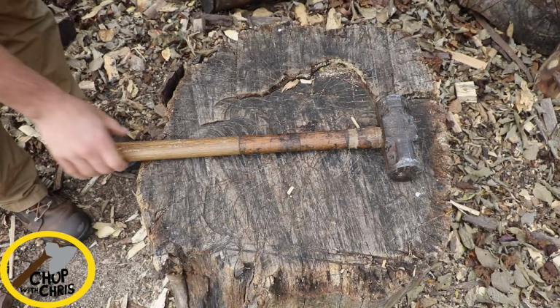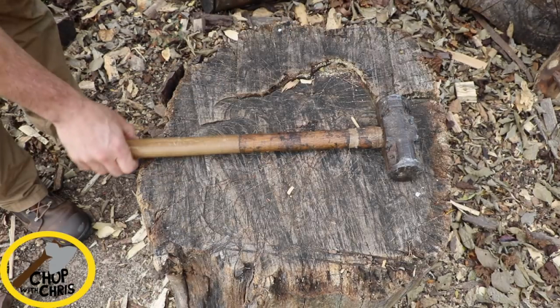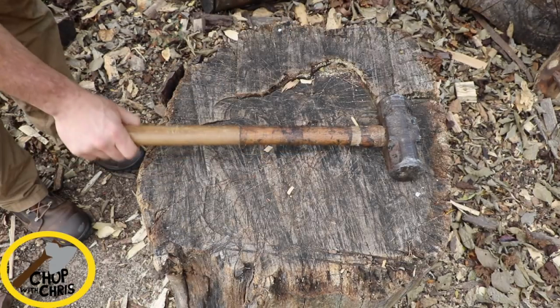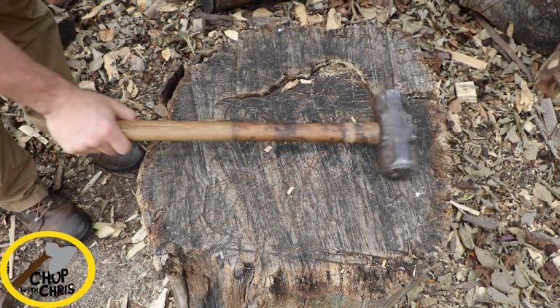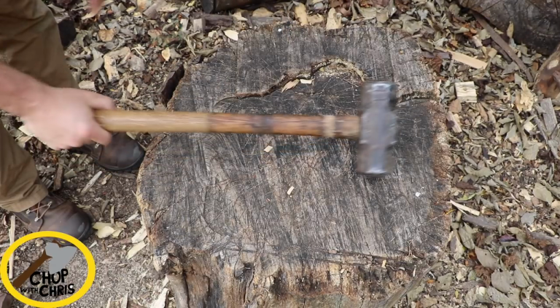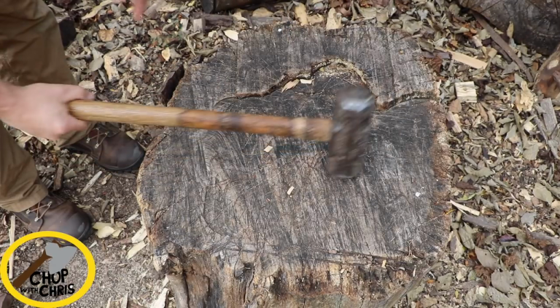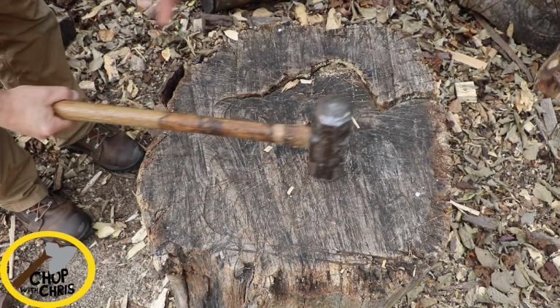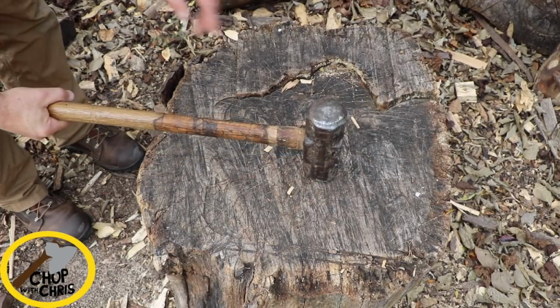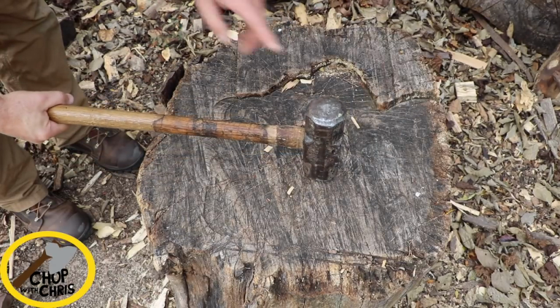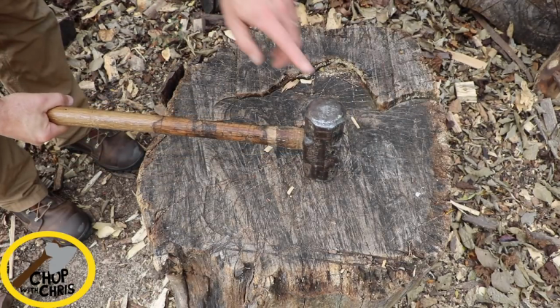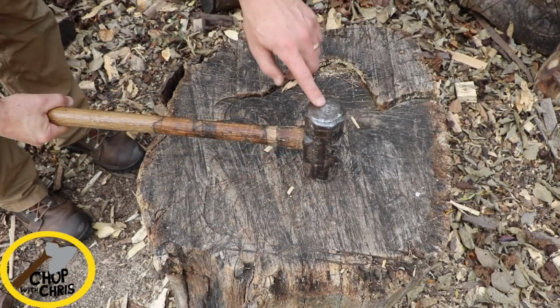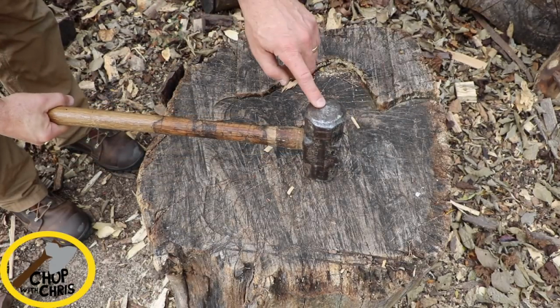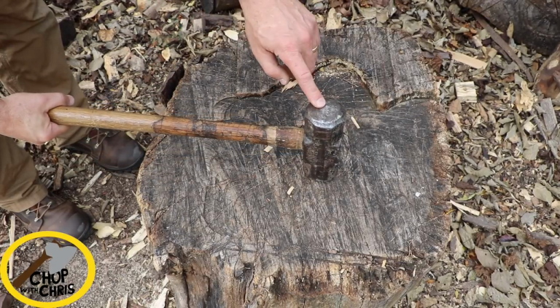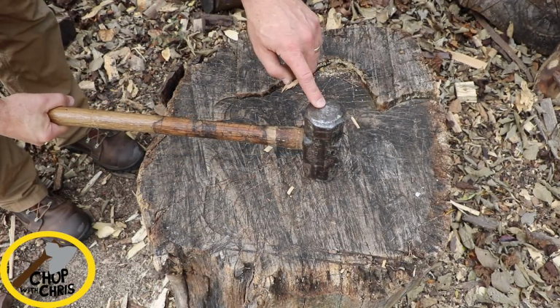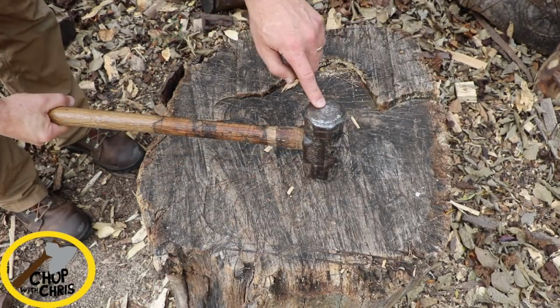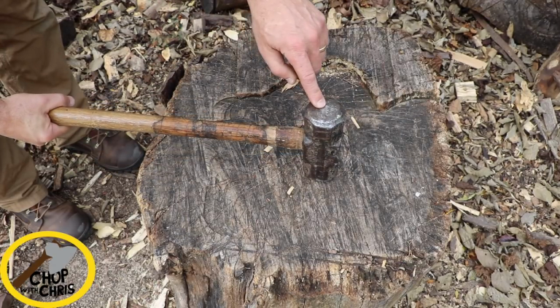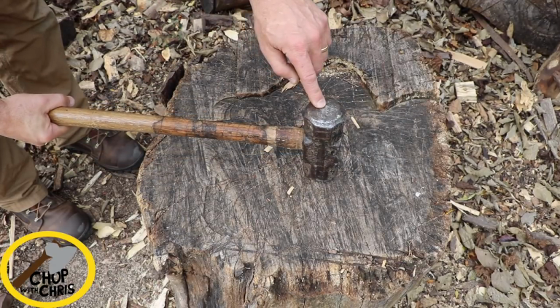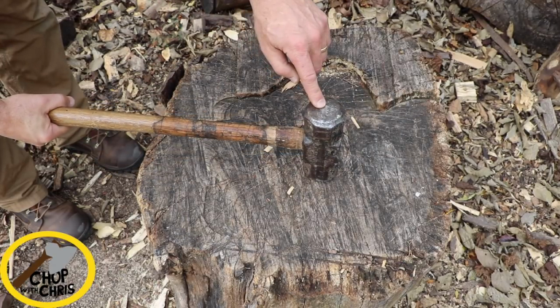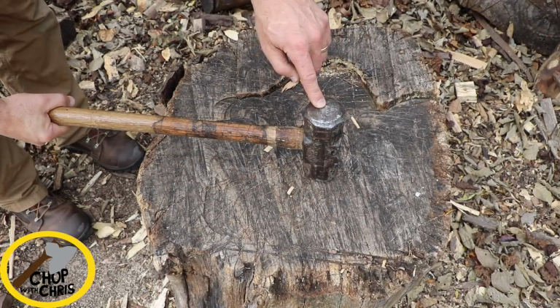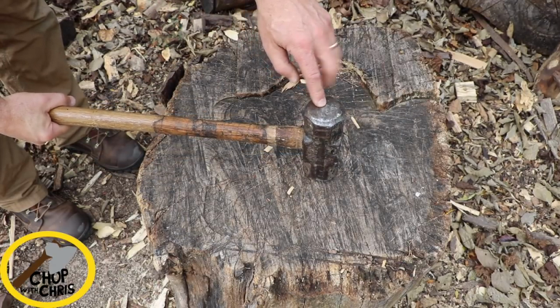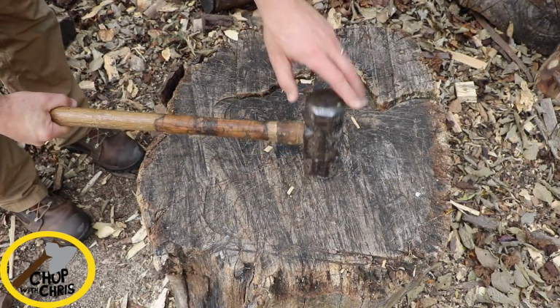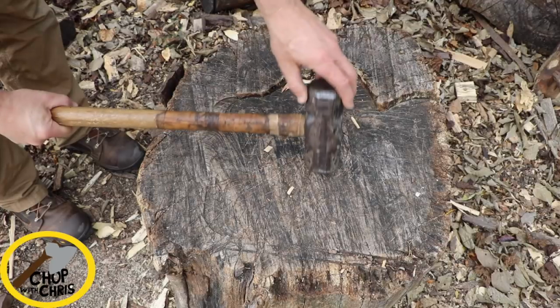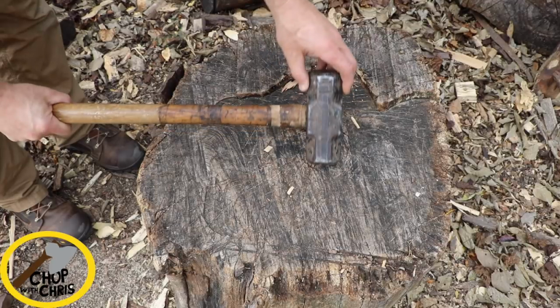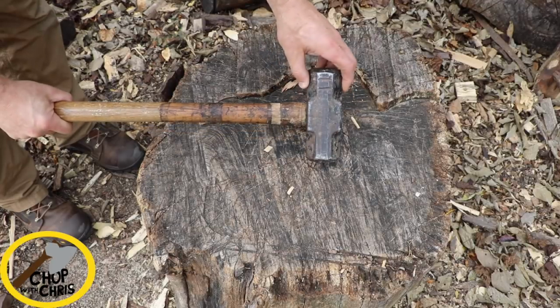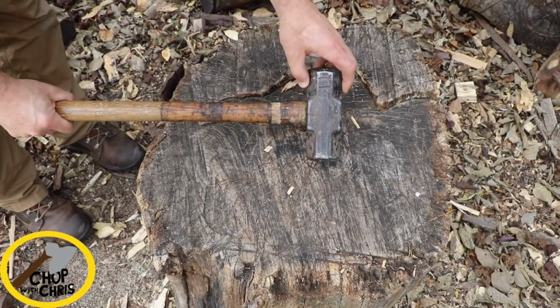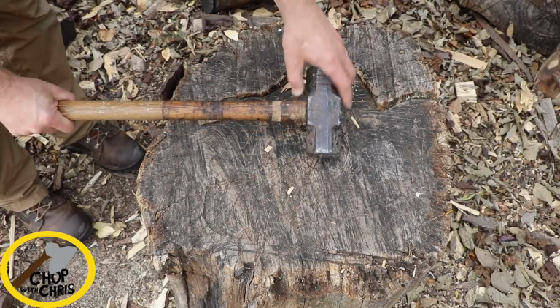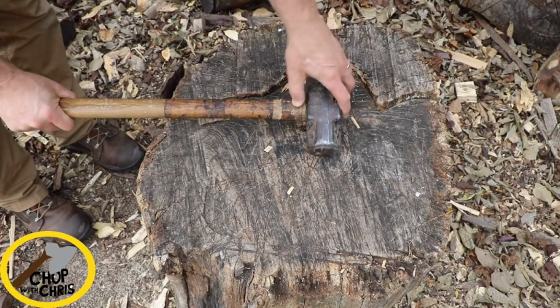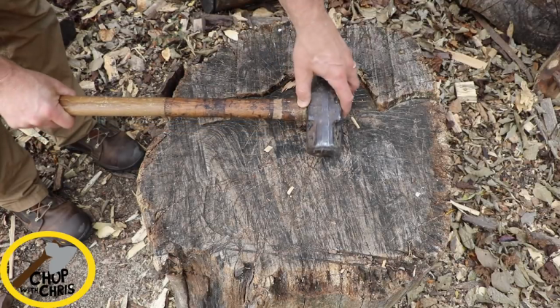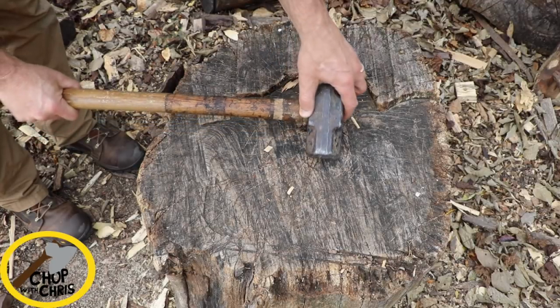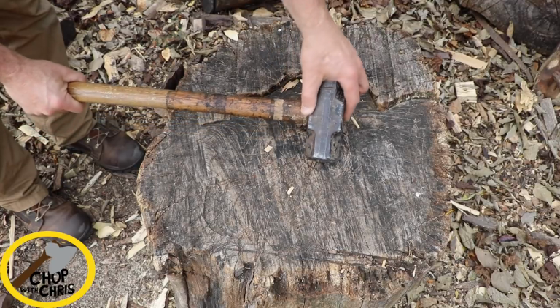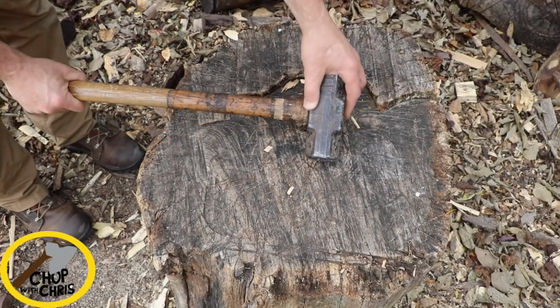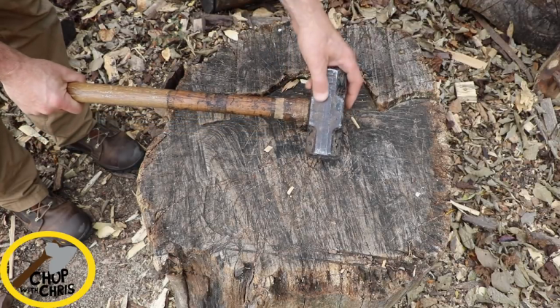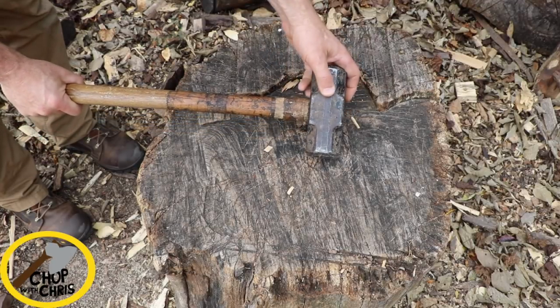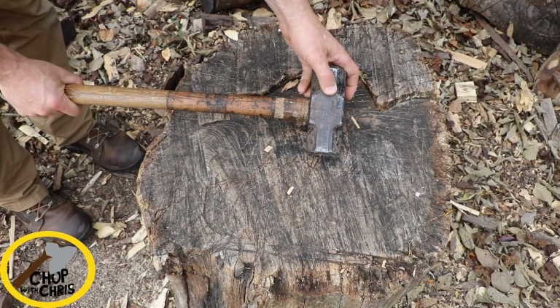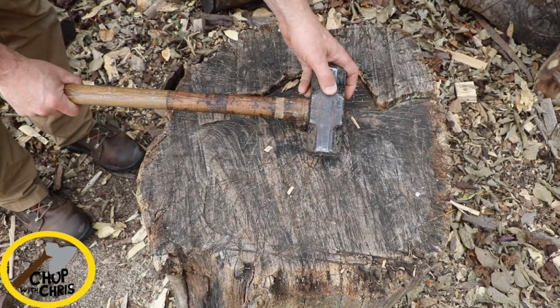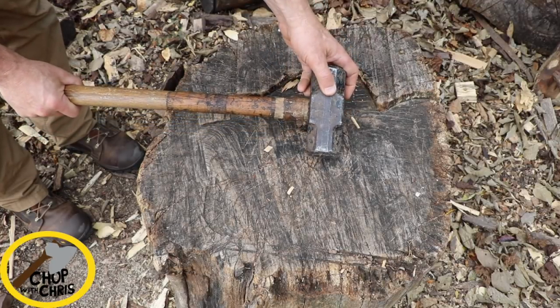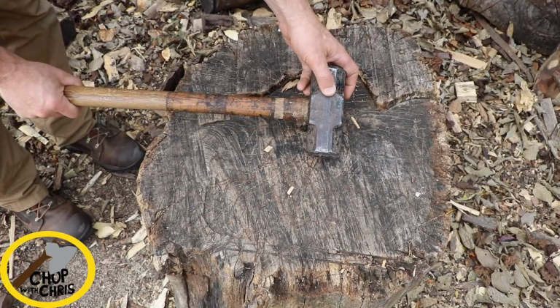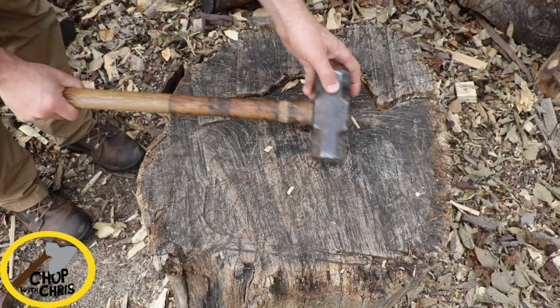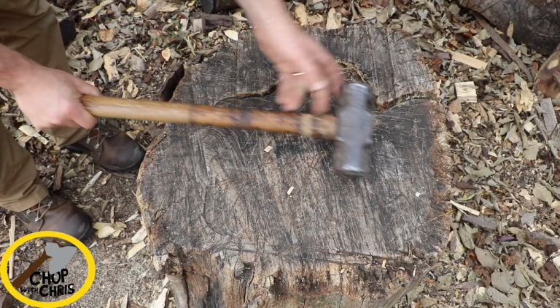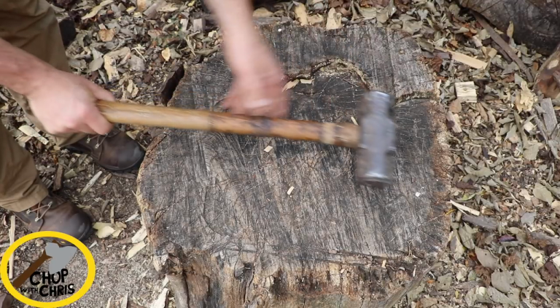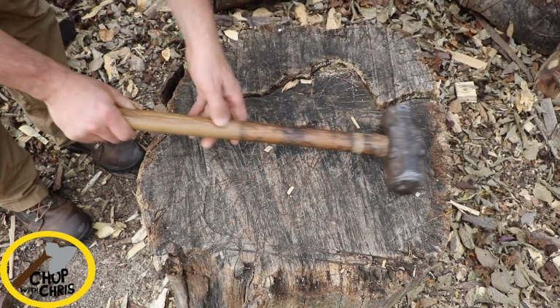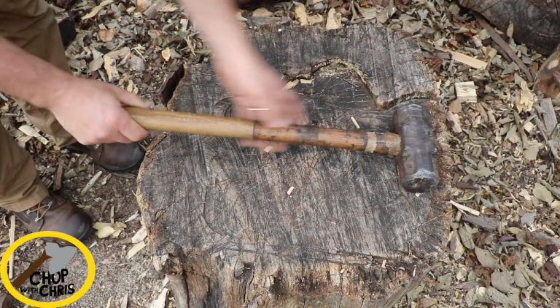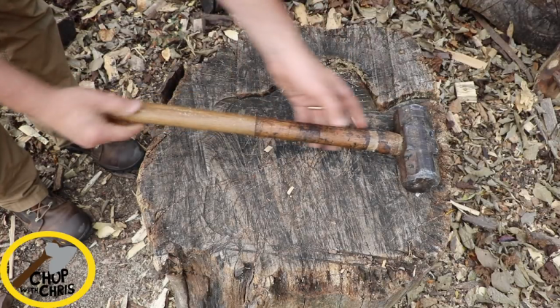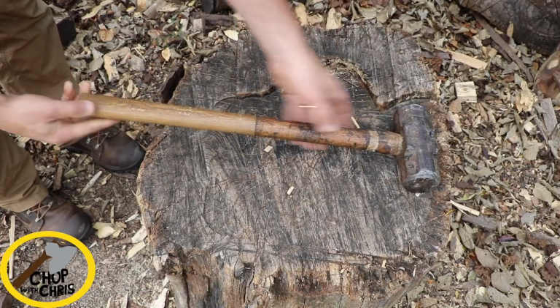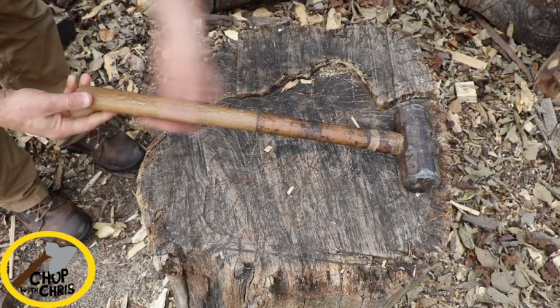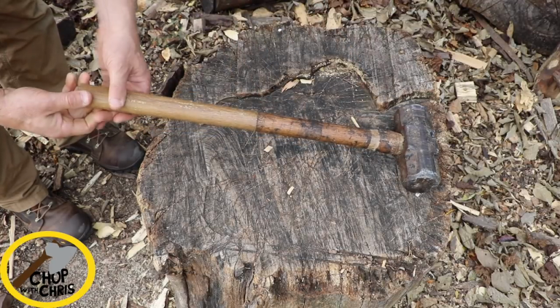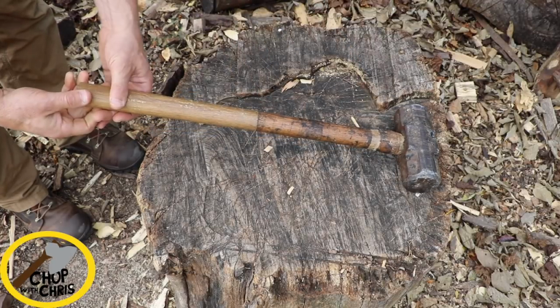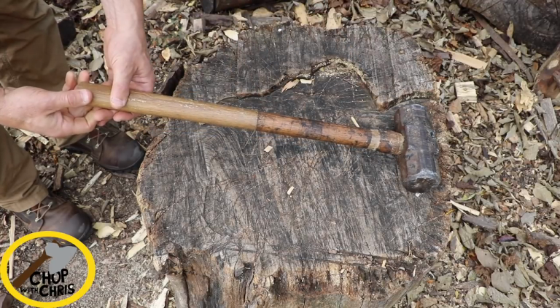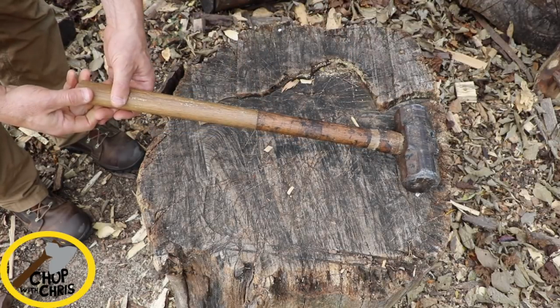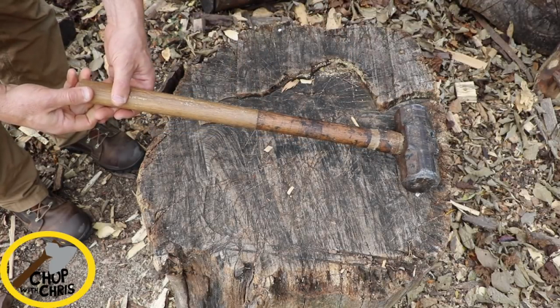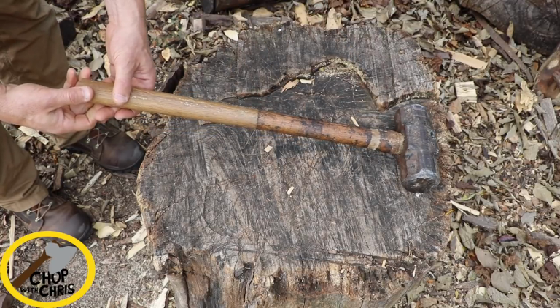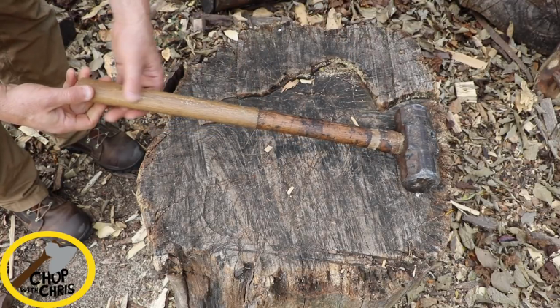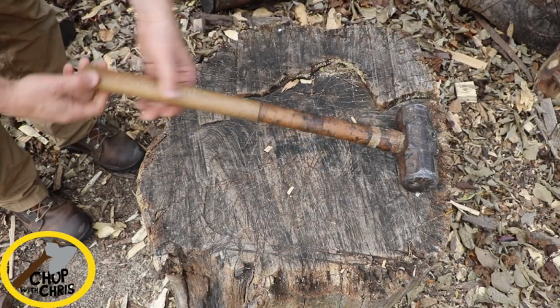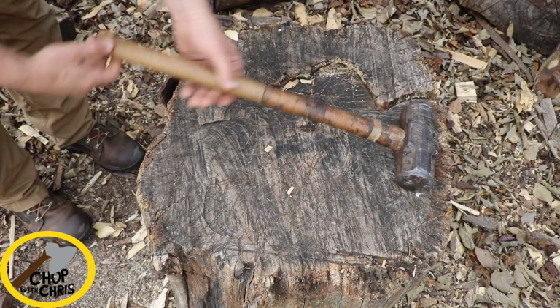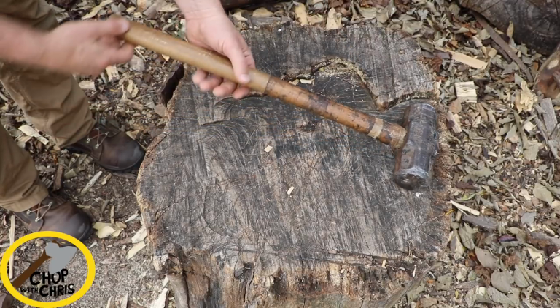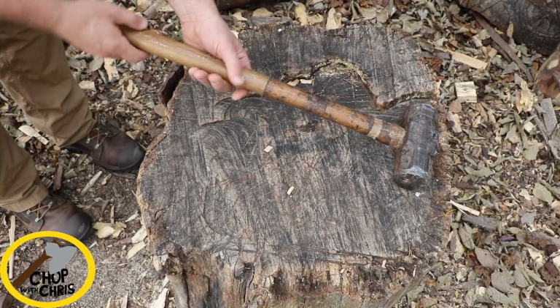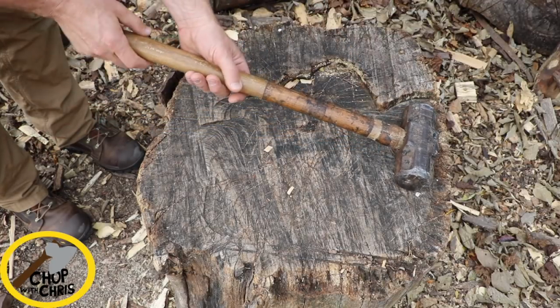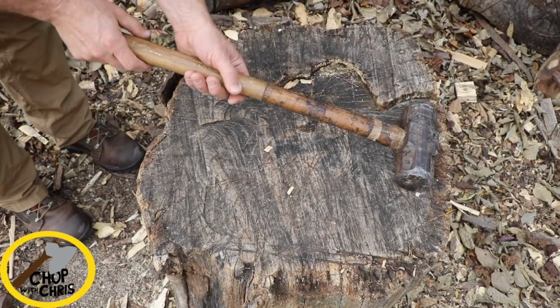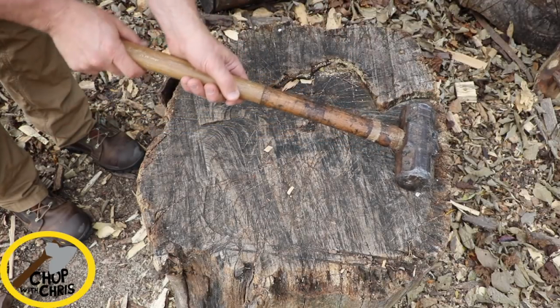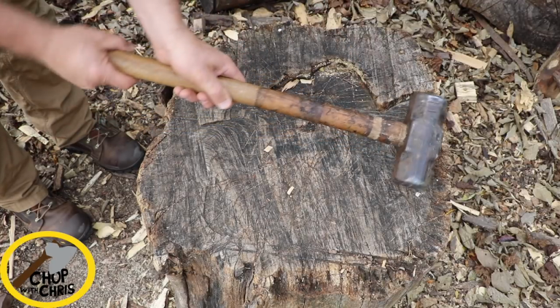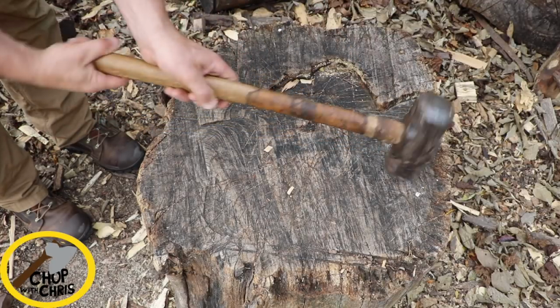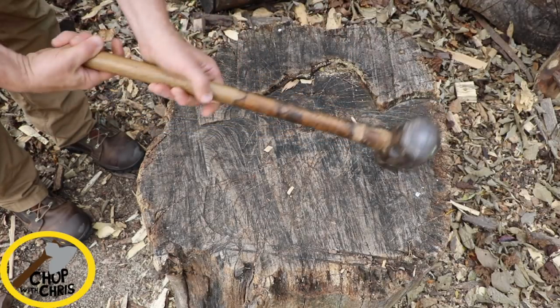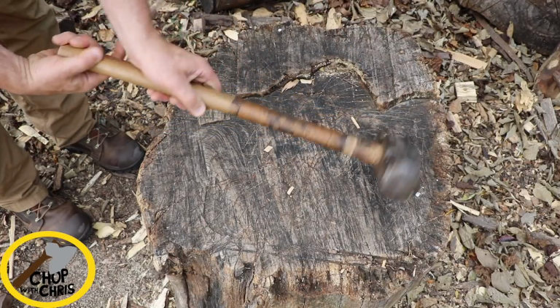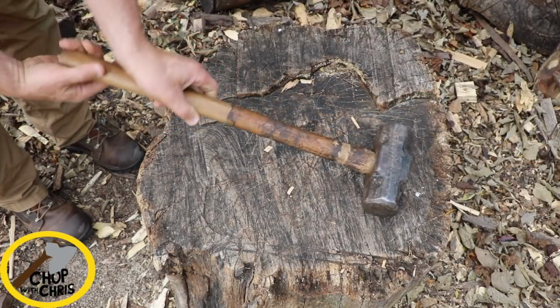For the sledgehammer, I prefer a four pound head. This is much easier to swing with a short handle and that gives me much more accuracy.